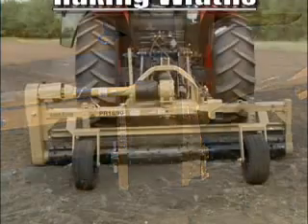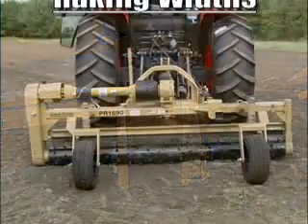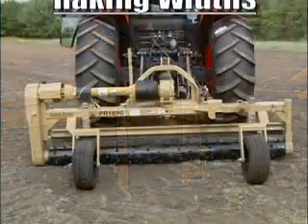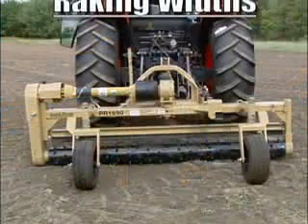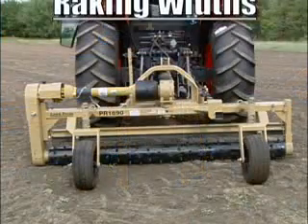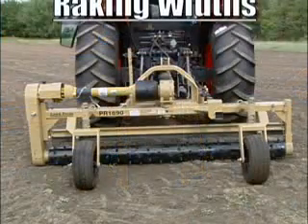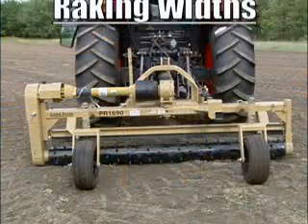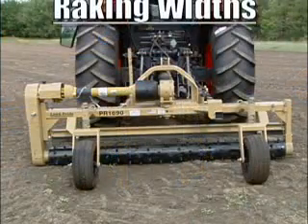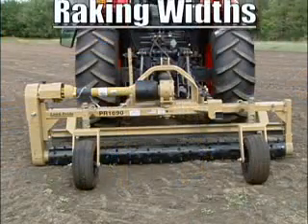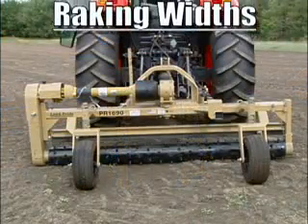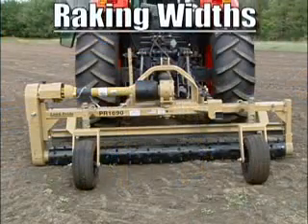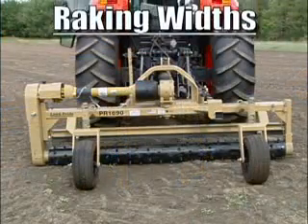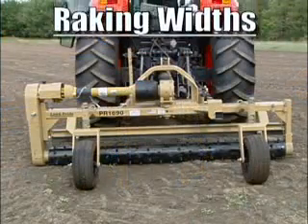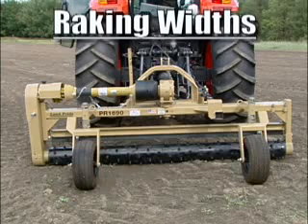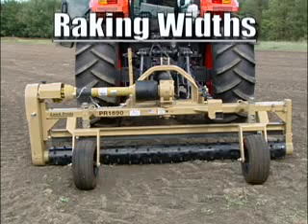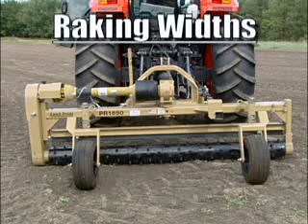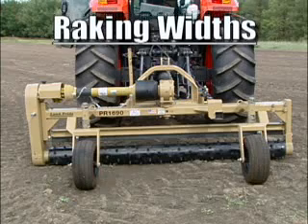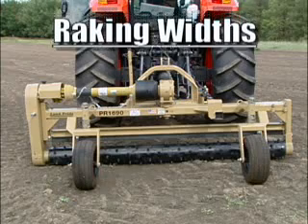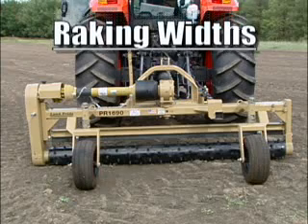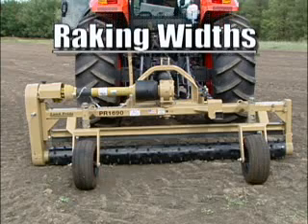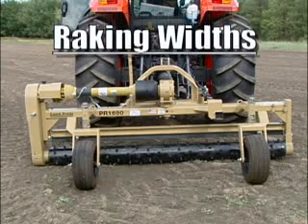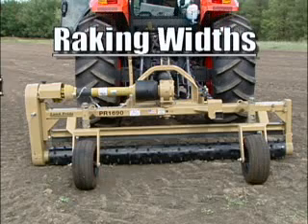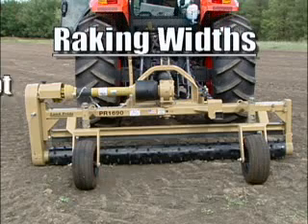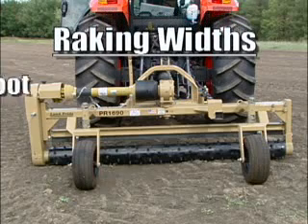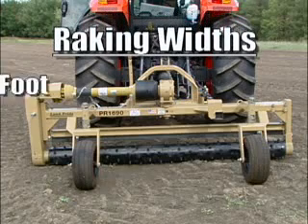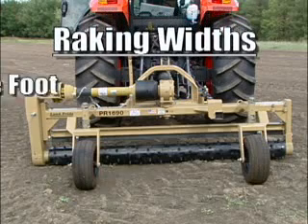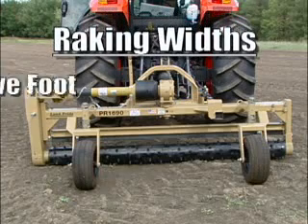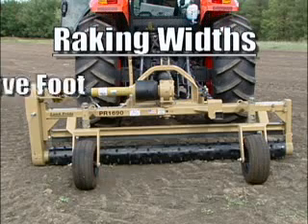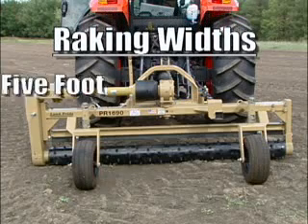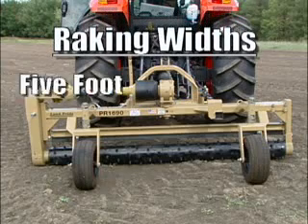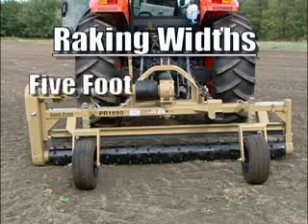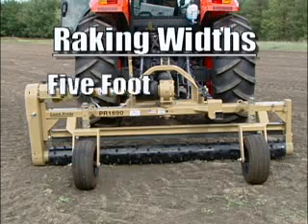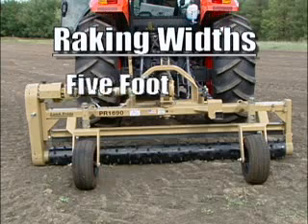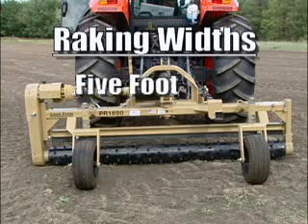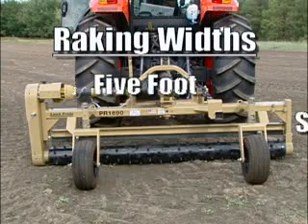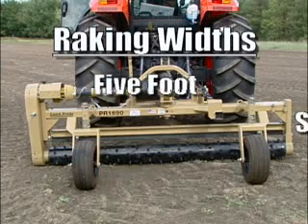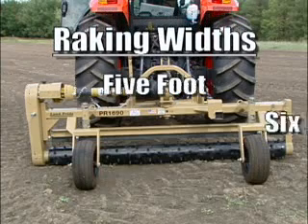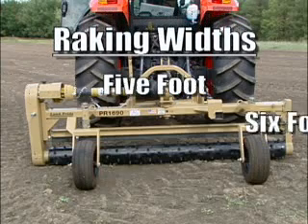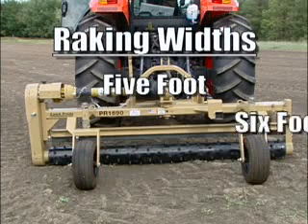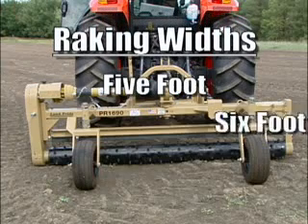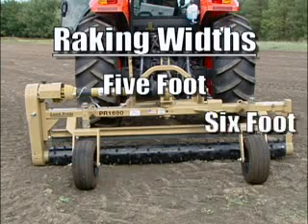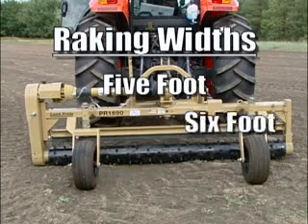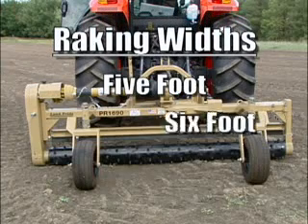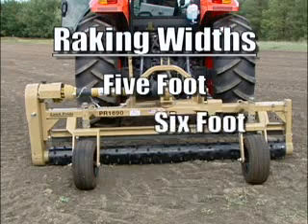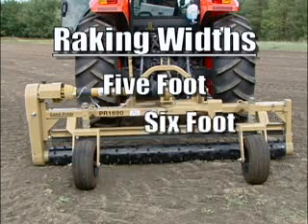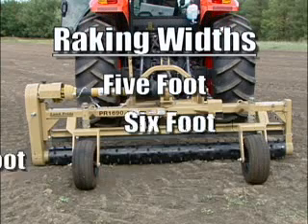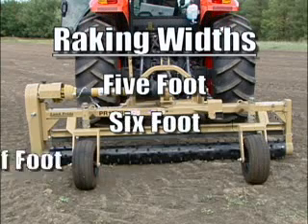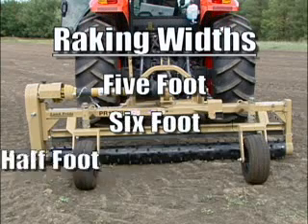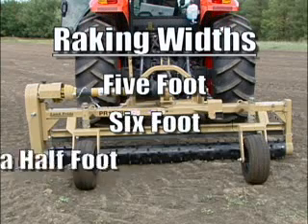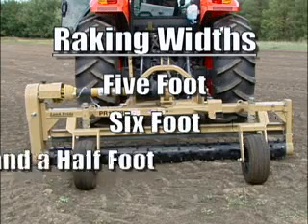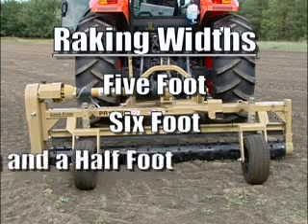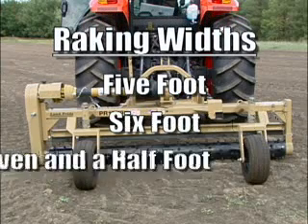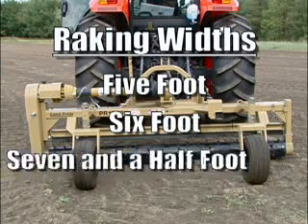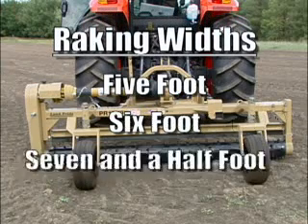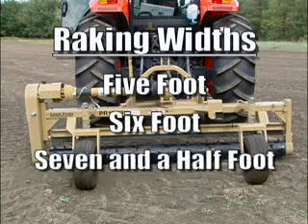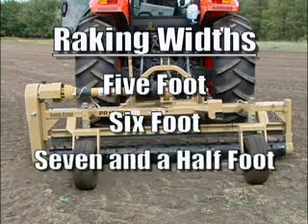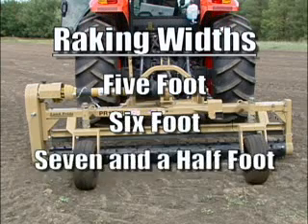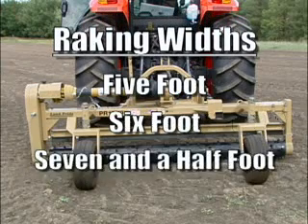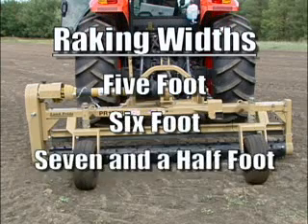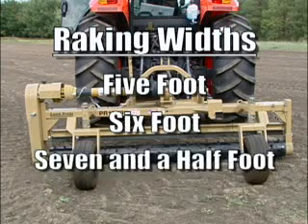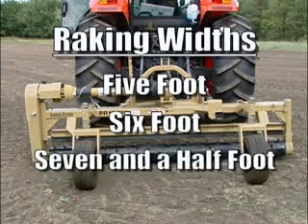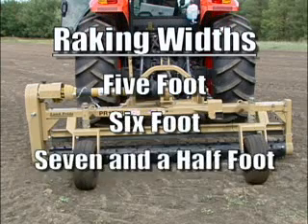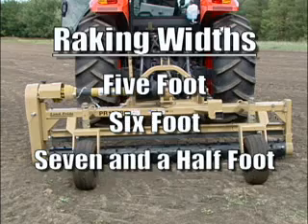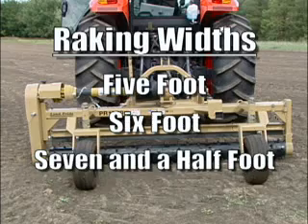Land Pride PR series power rakes come in 5 foot, 6 foot, or 7.5 foot raking widths.